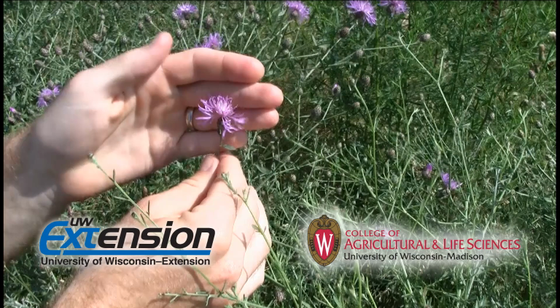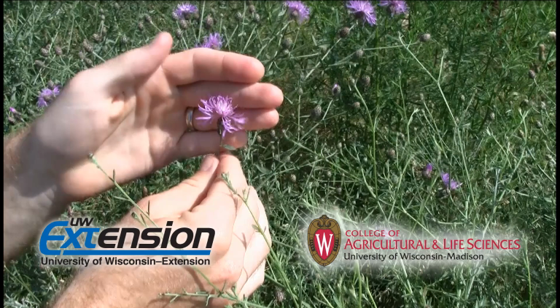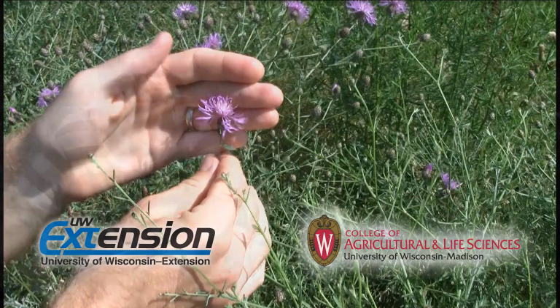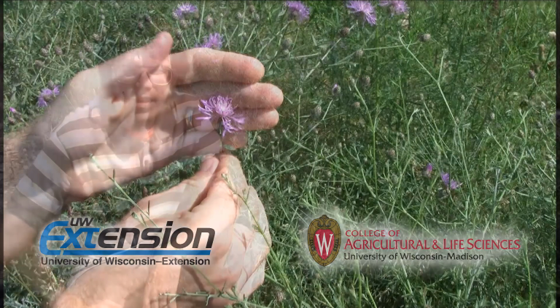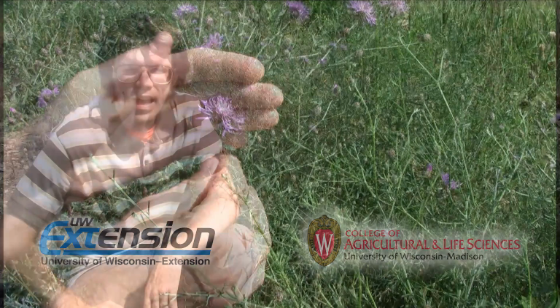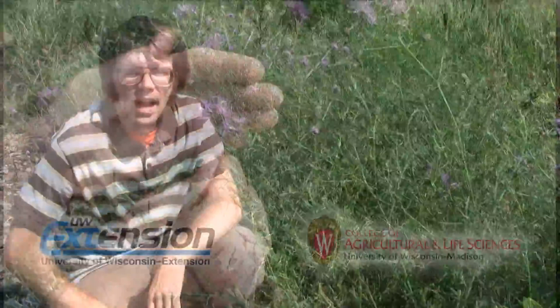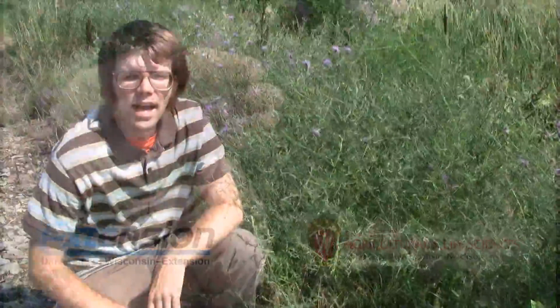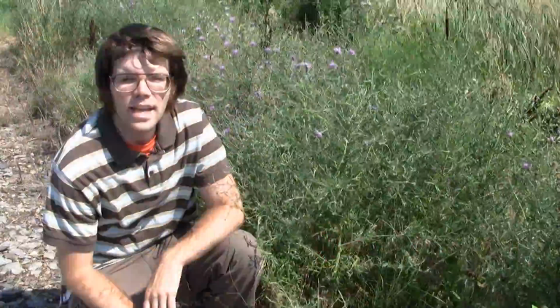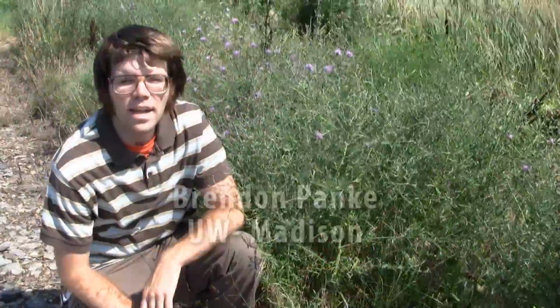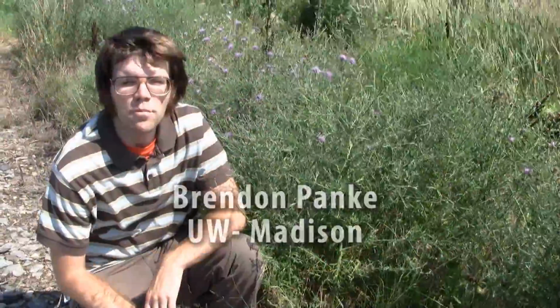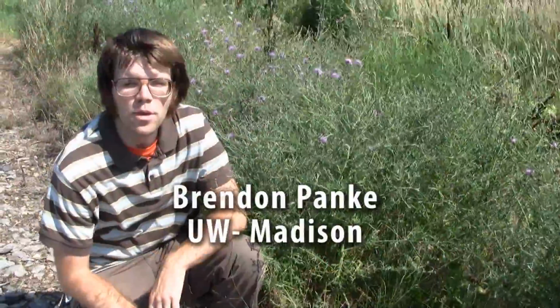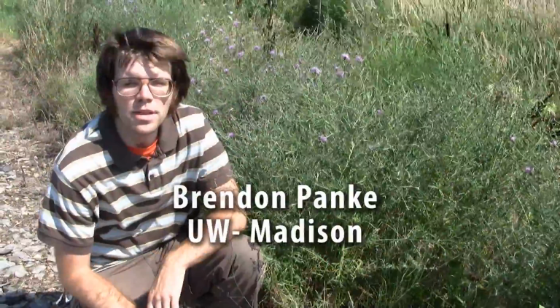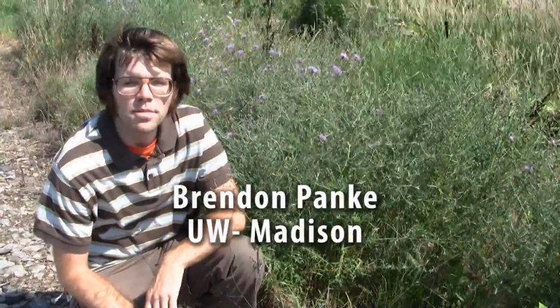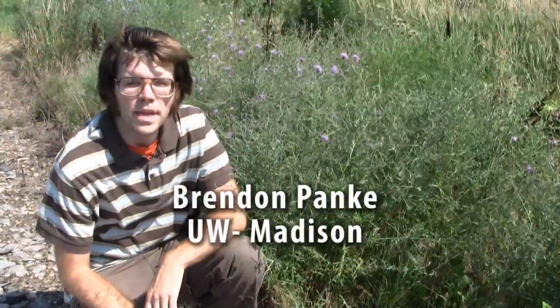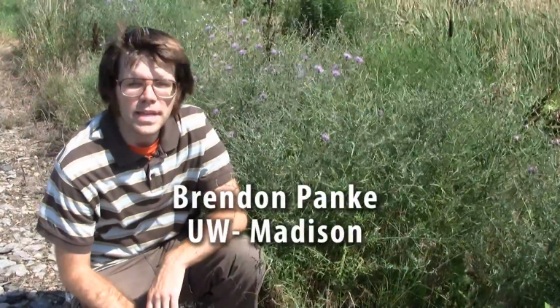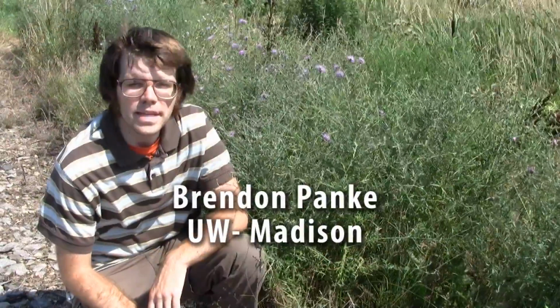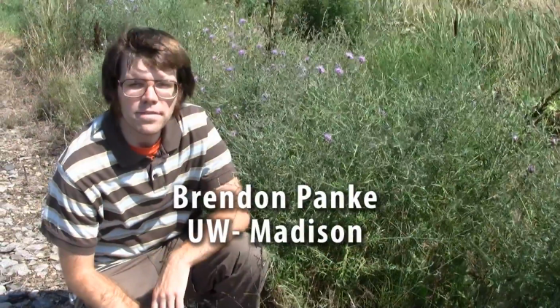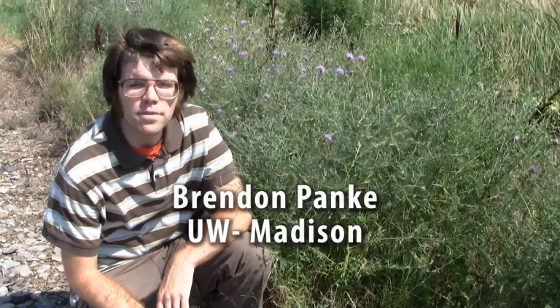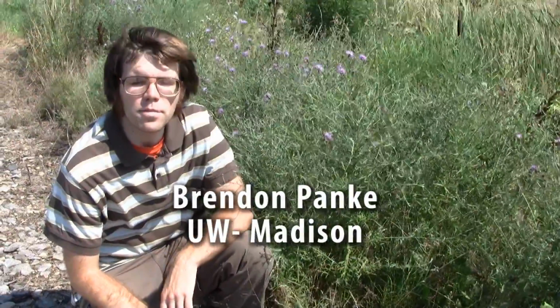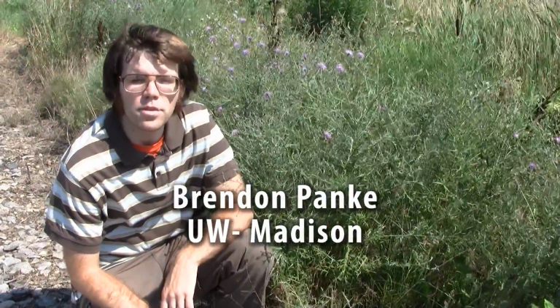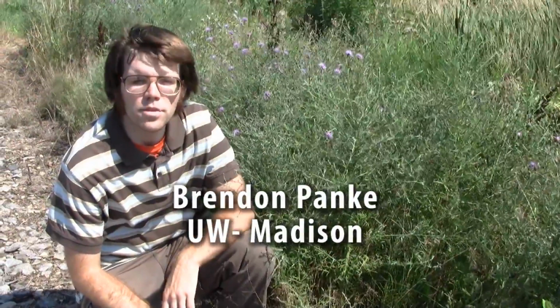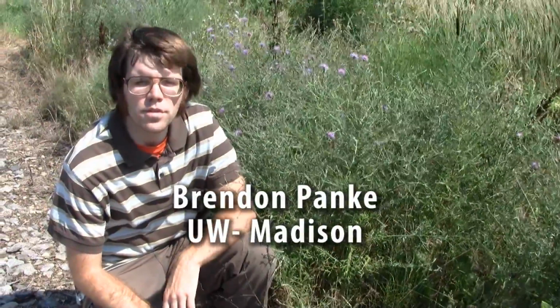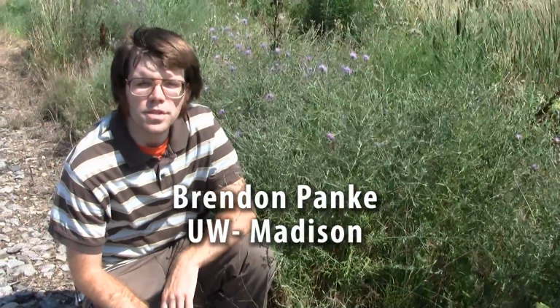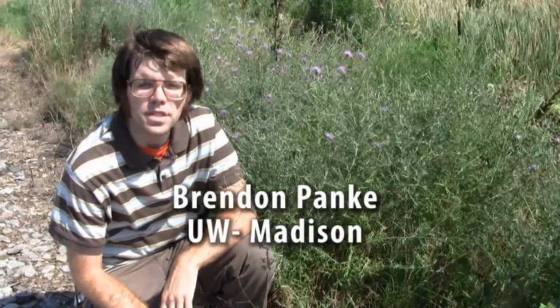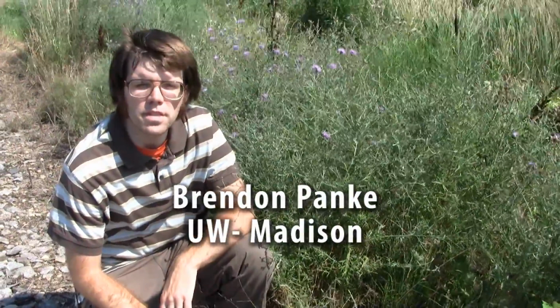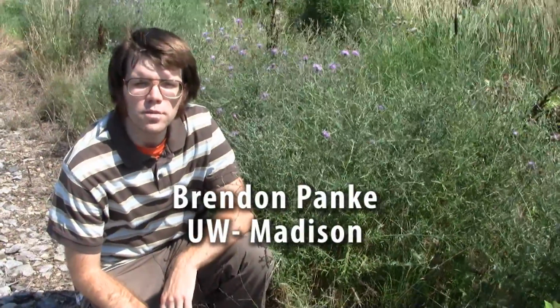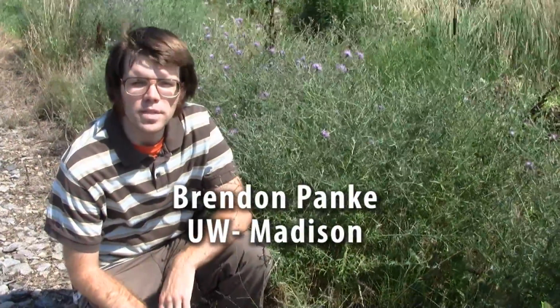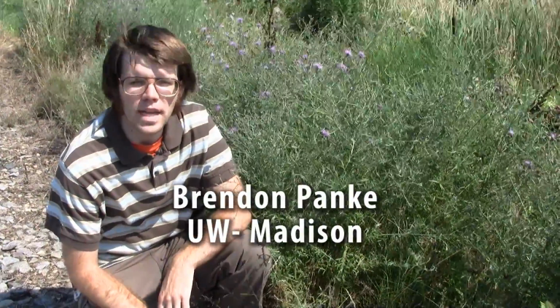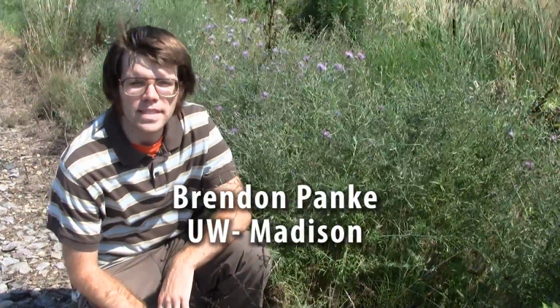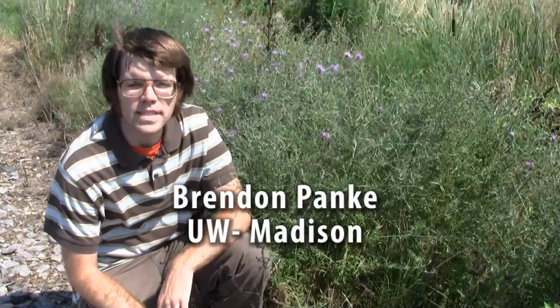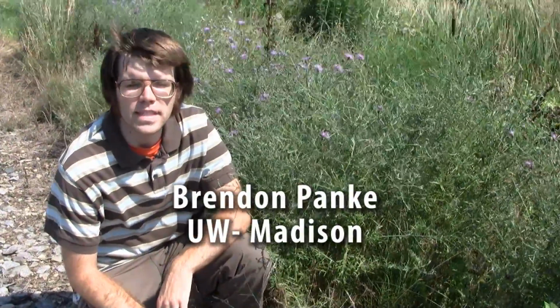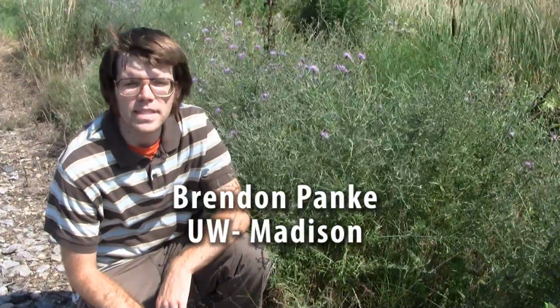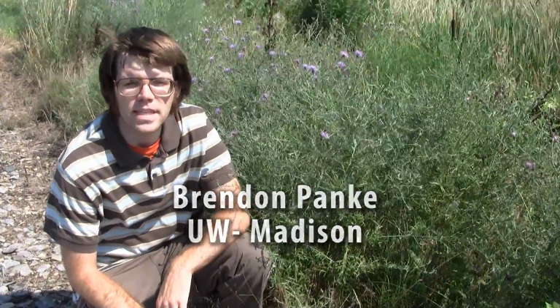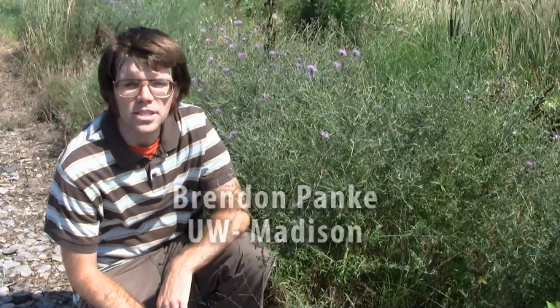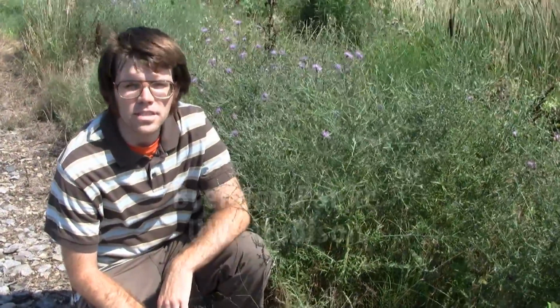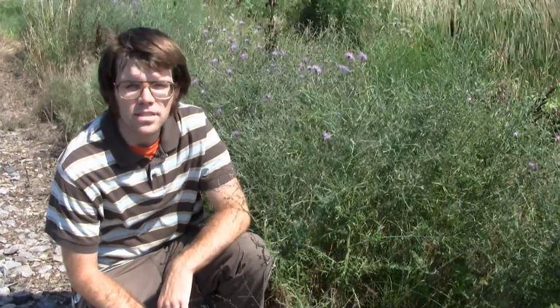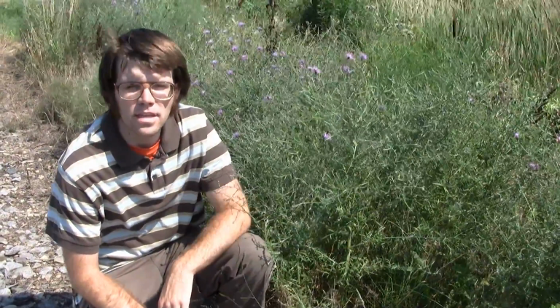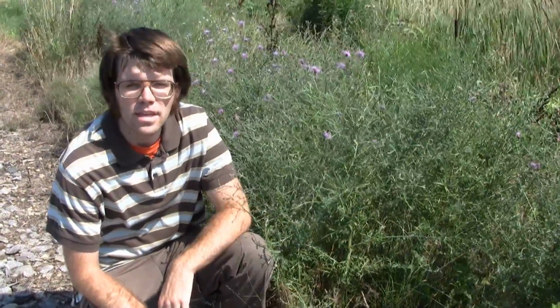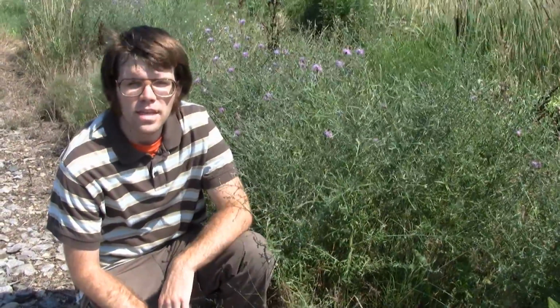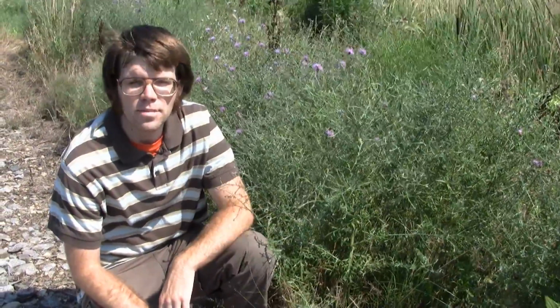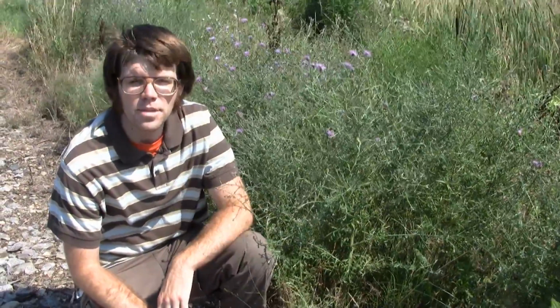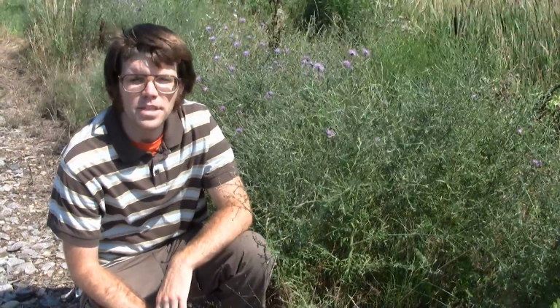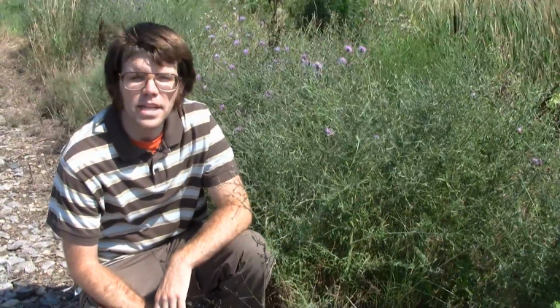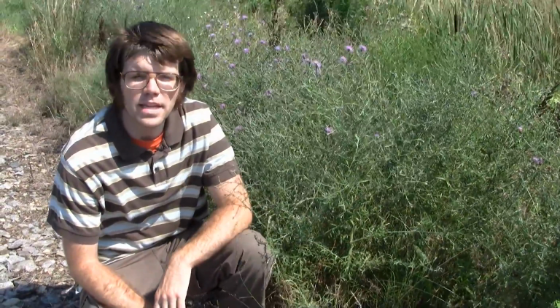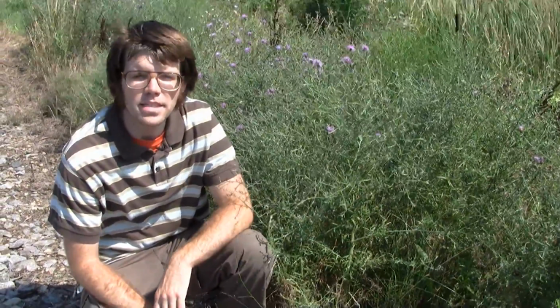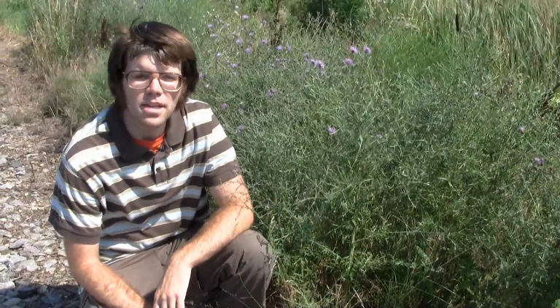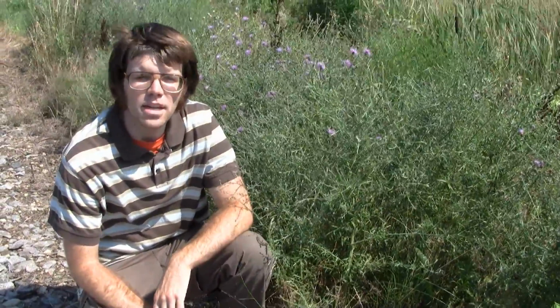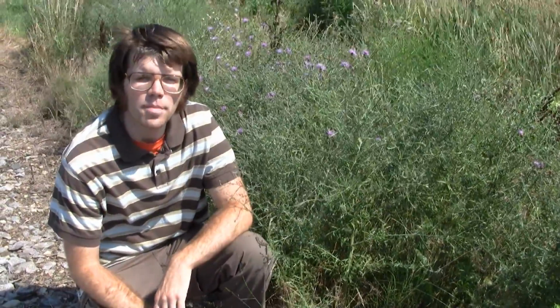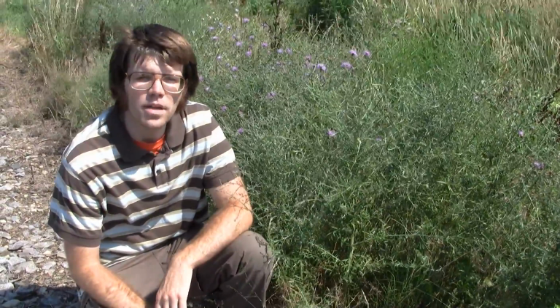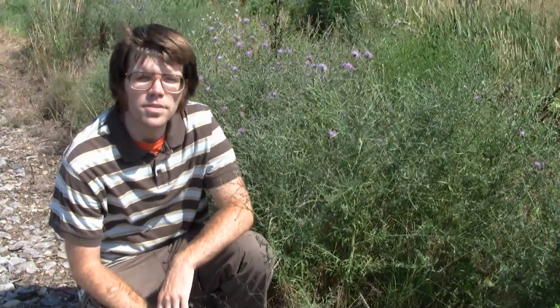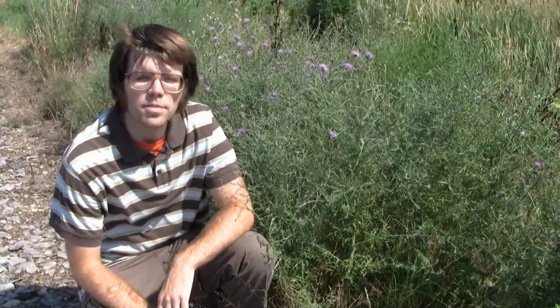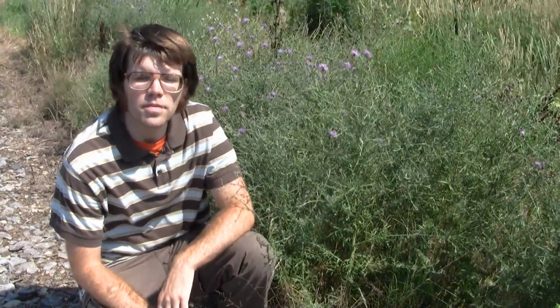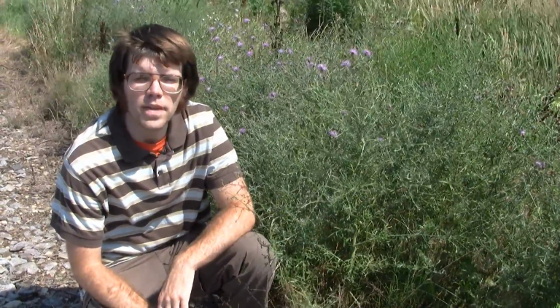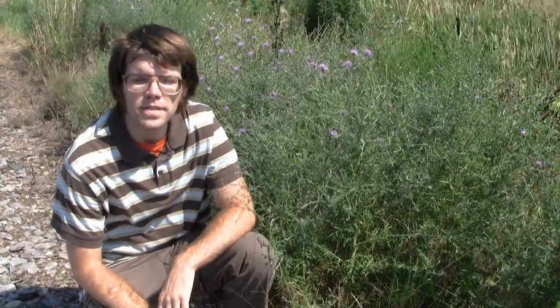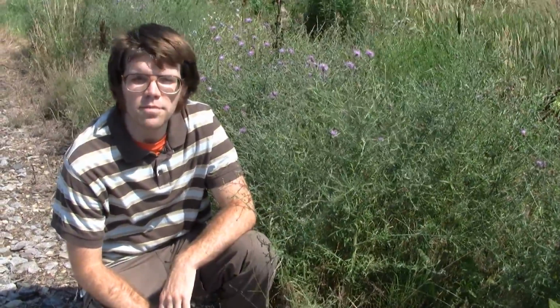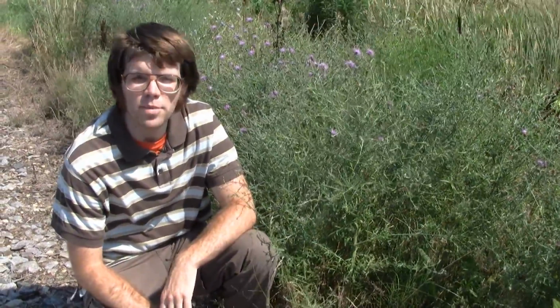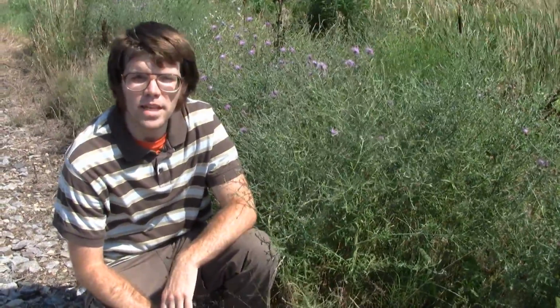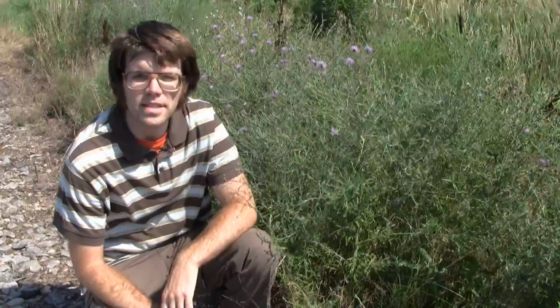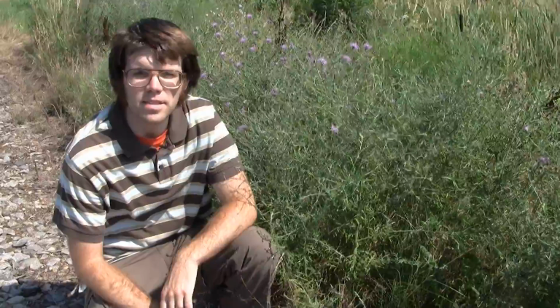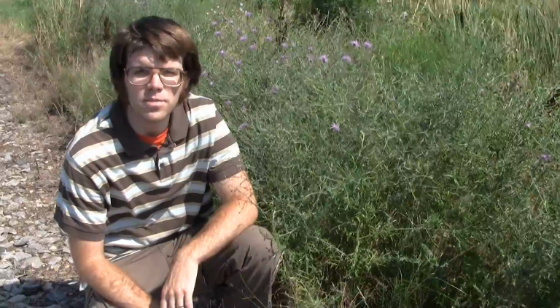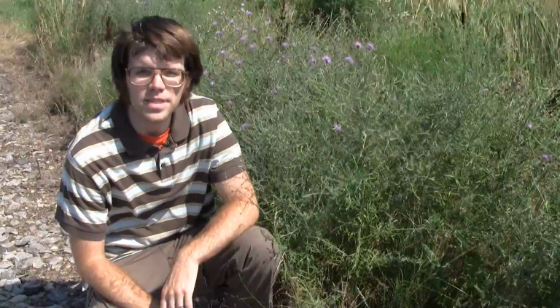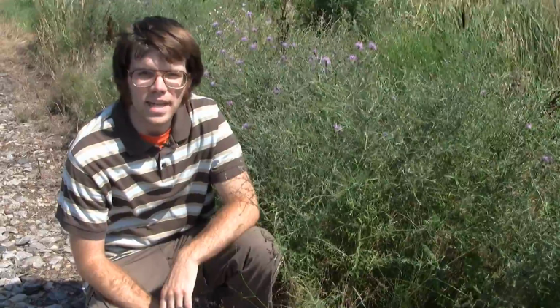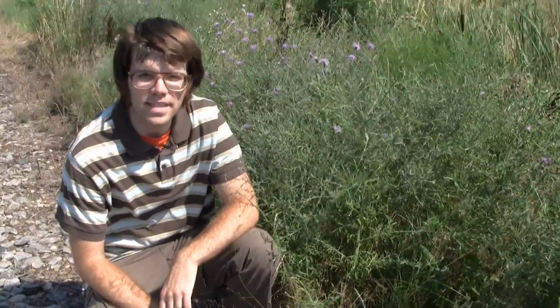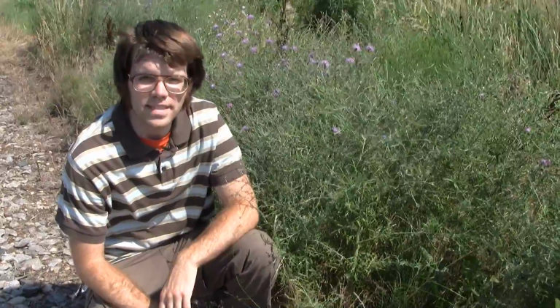Hi, I'm Brendan Pankey from University of Wisconsin Extension. I'm here today to talk about some invasive plants in Wisconsin.